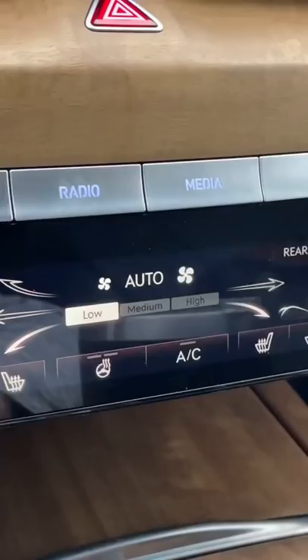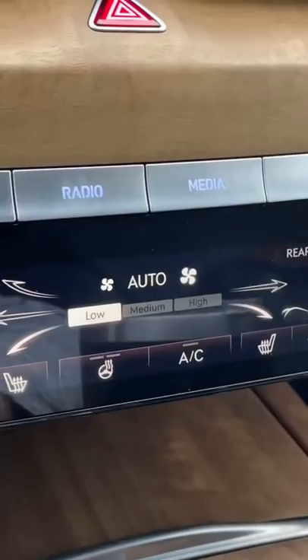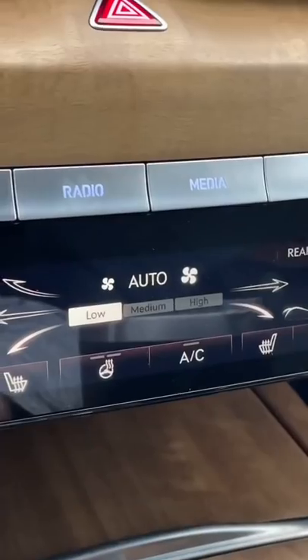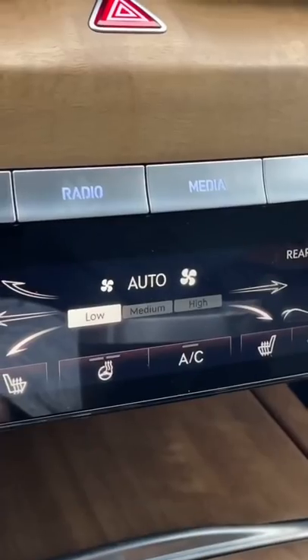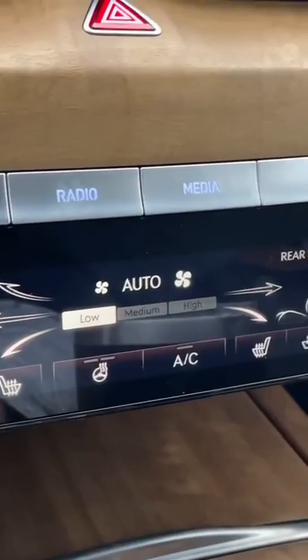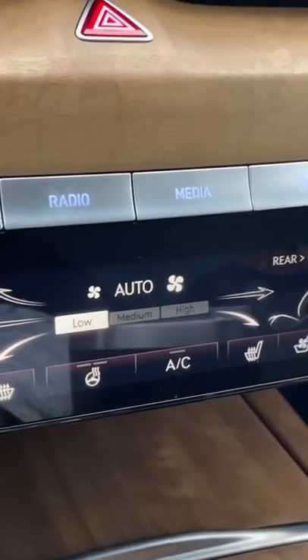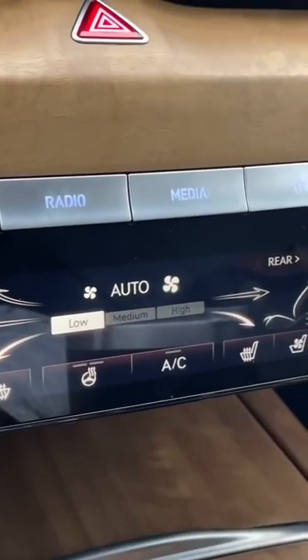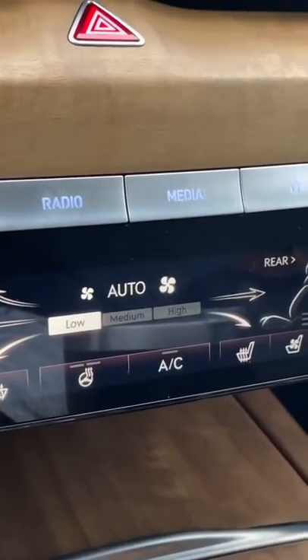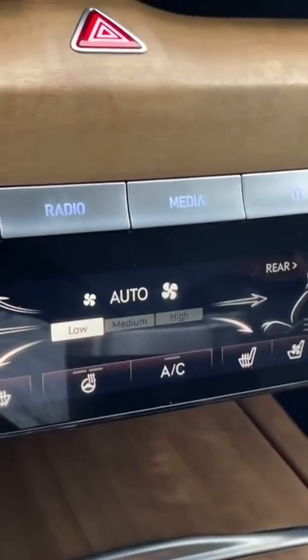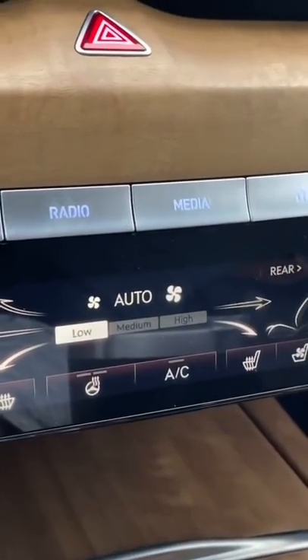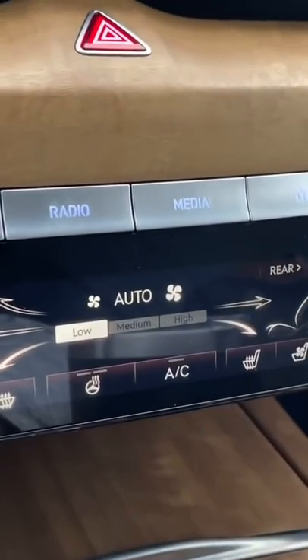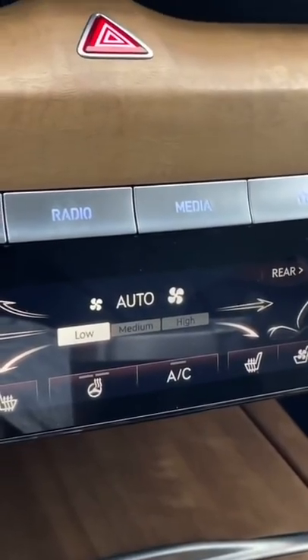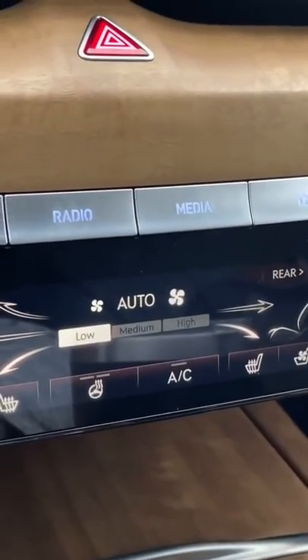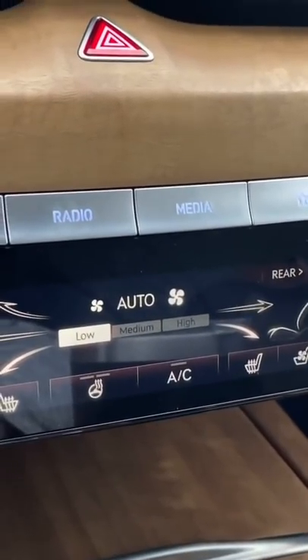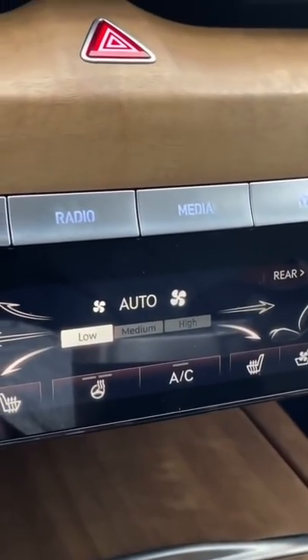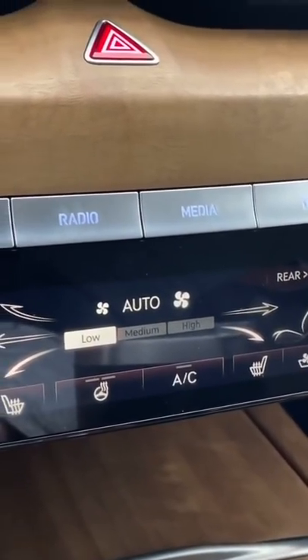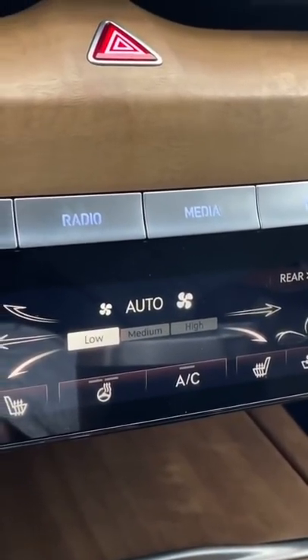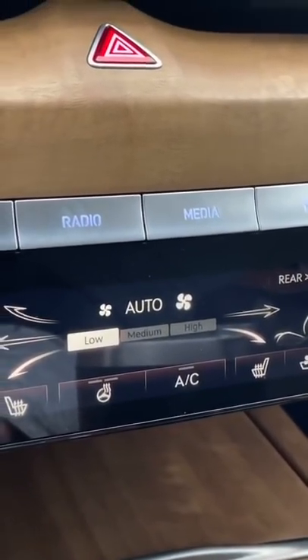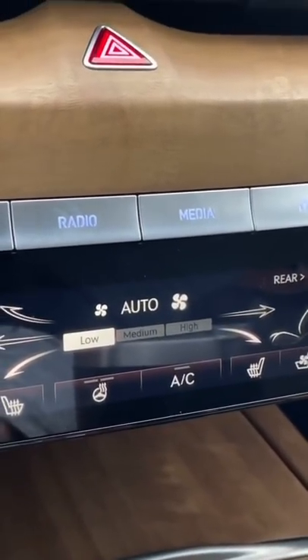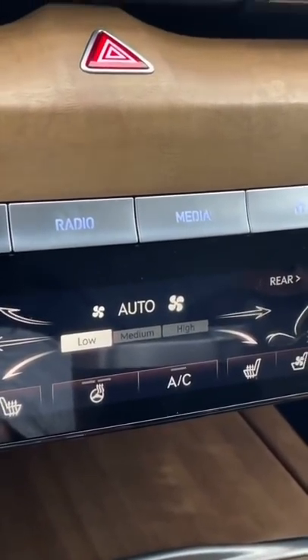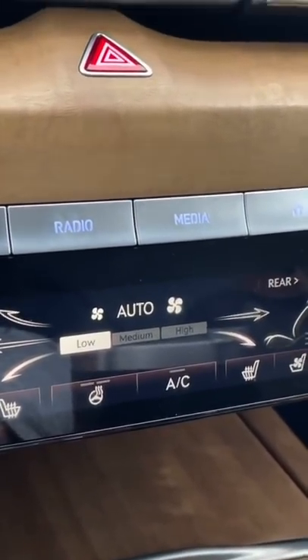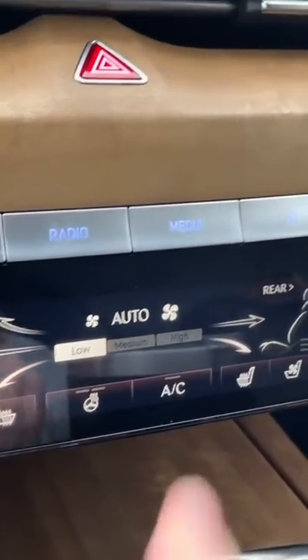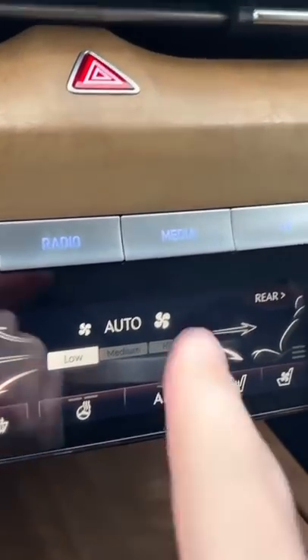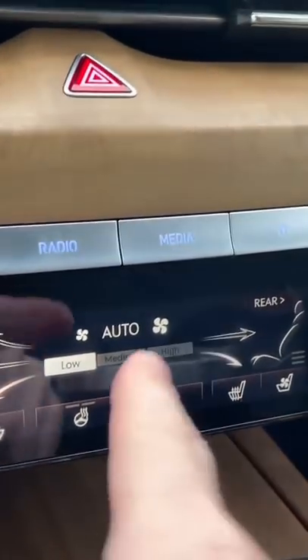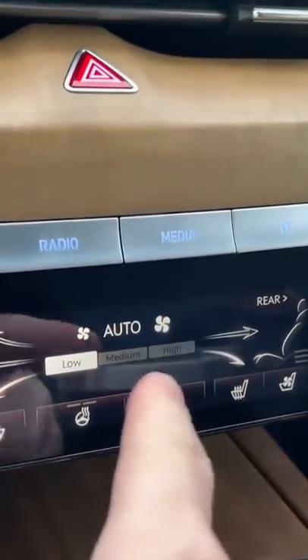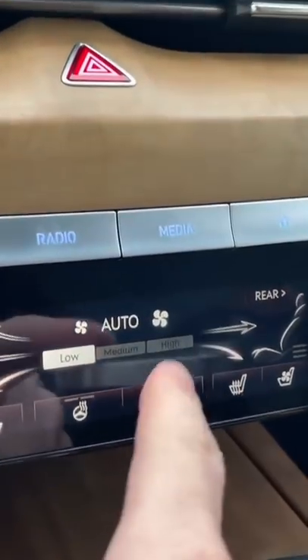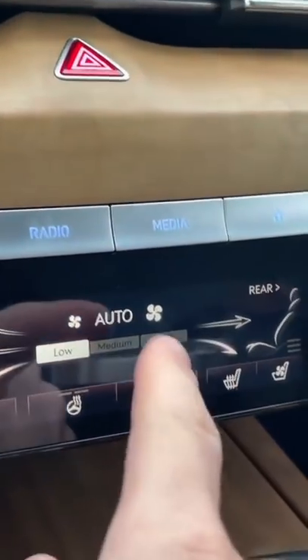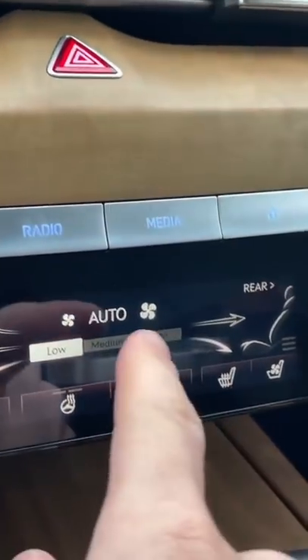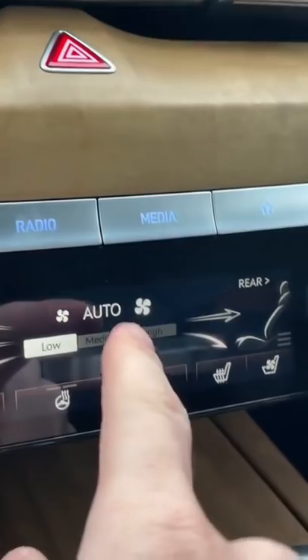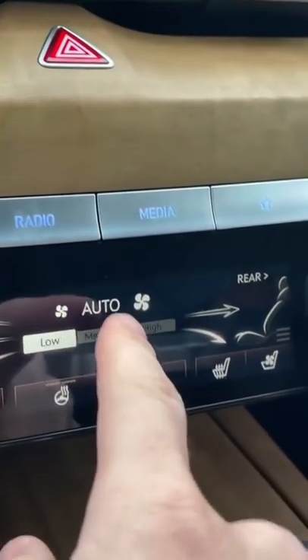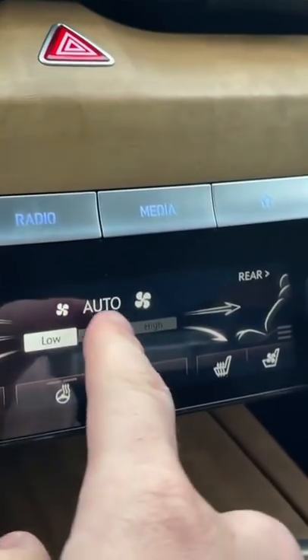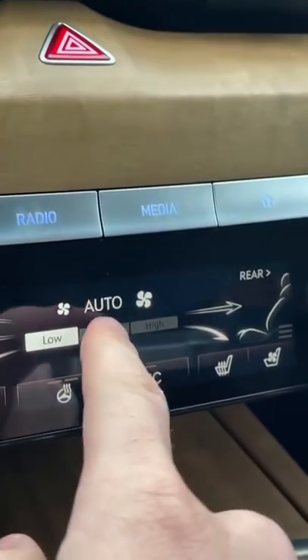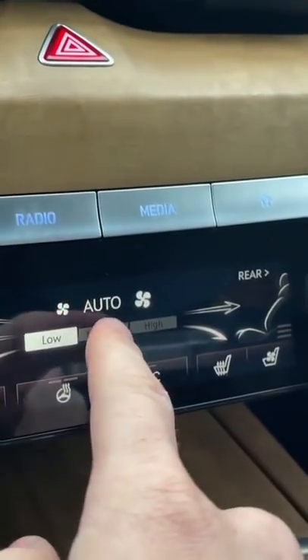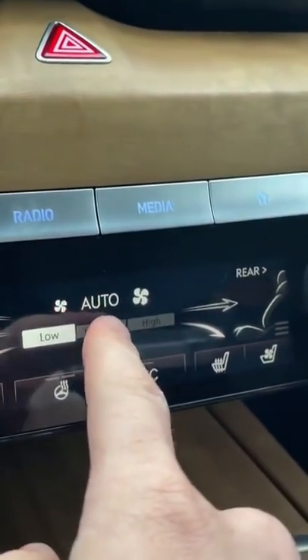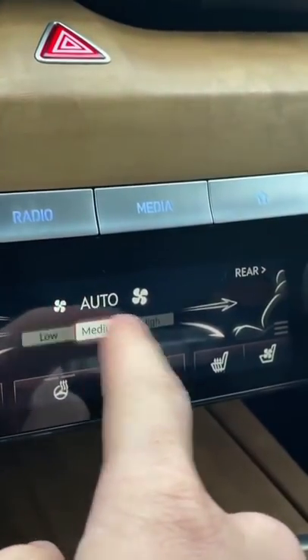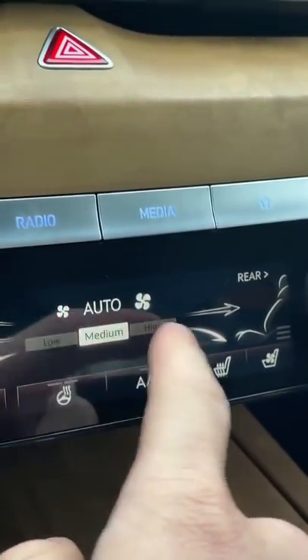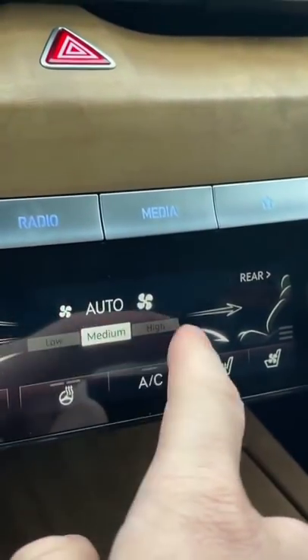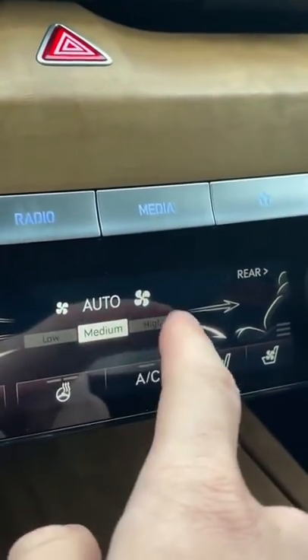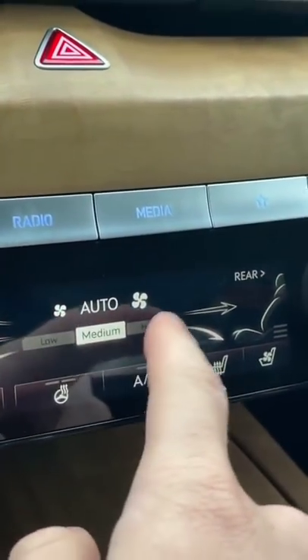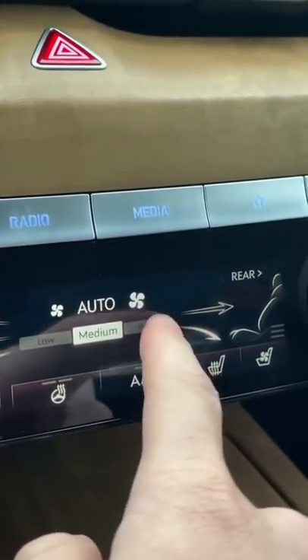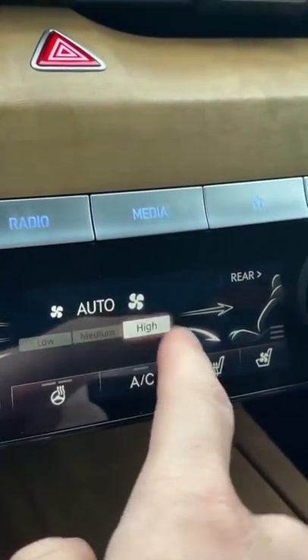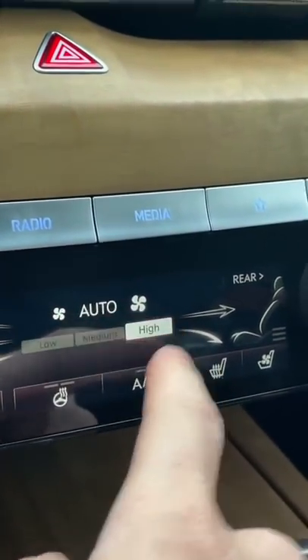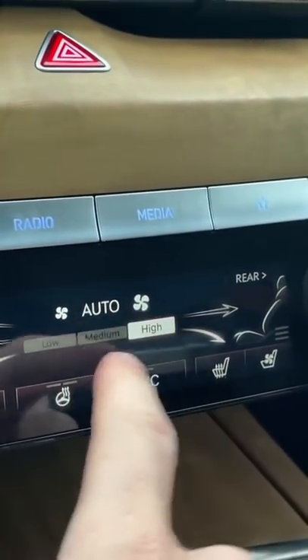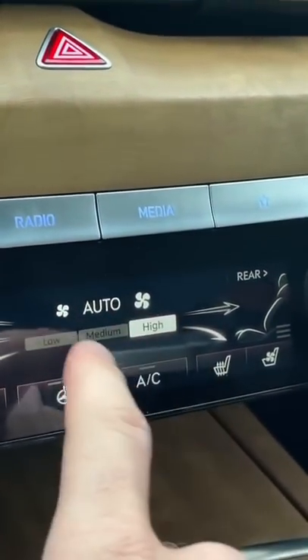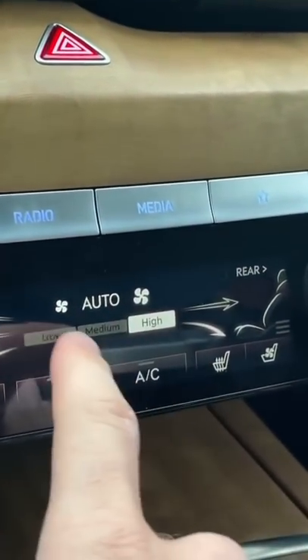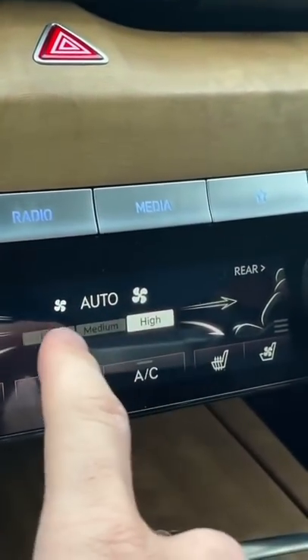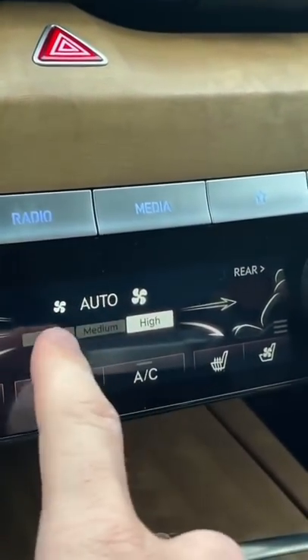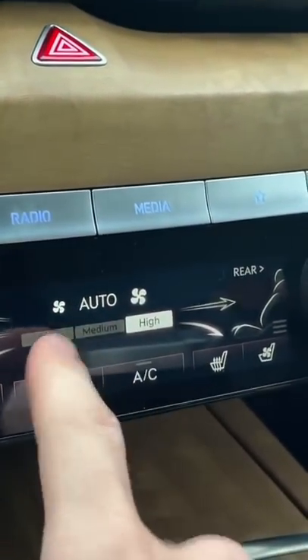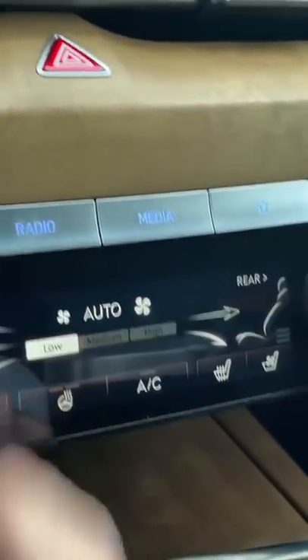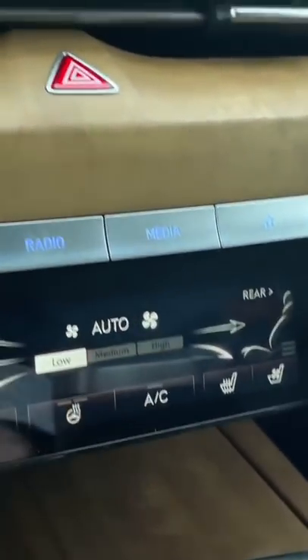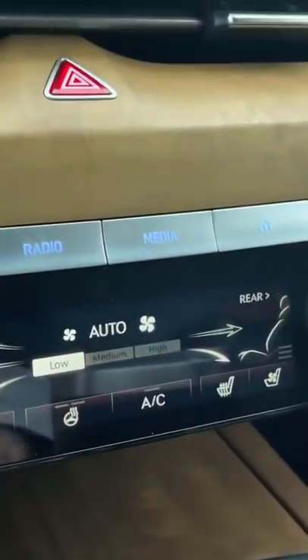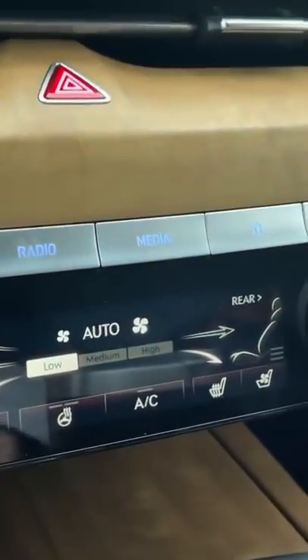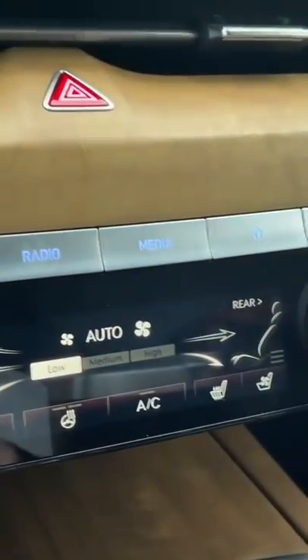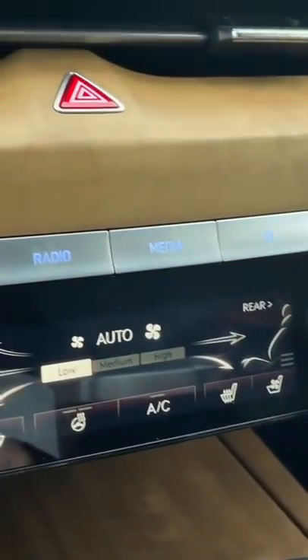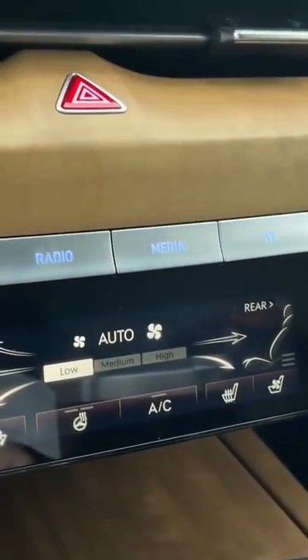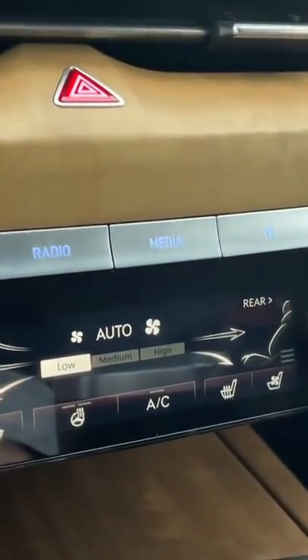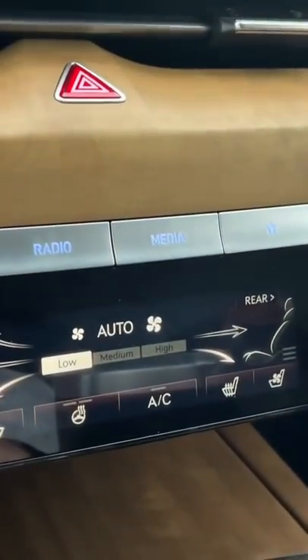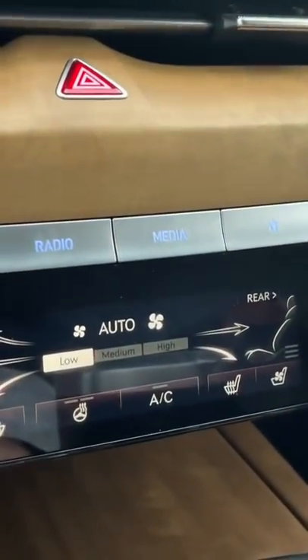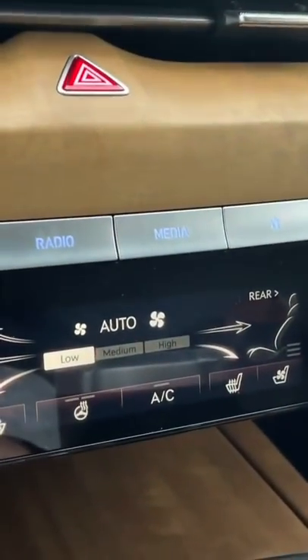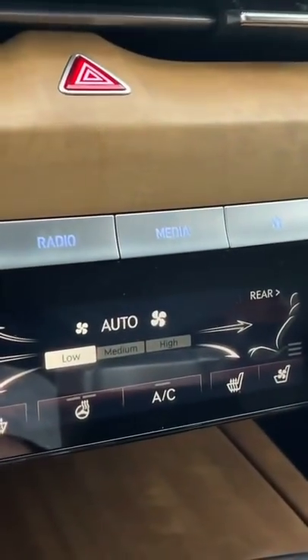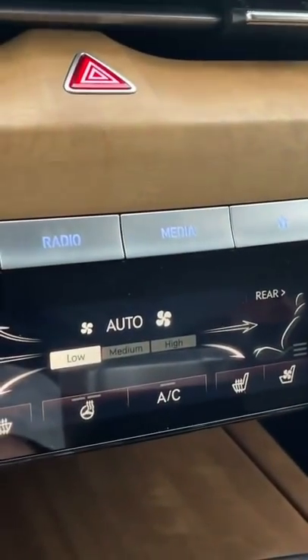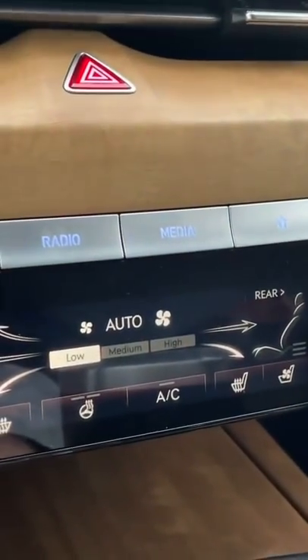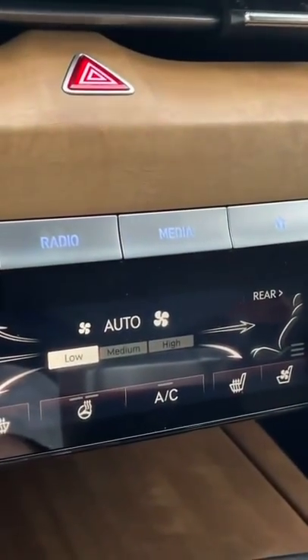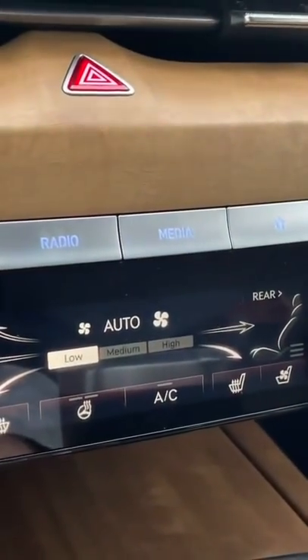You can put the climate control on auto, but then even on auto, it has high, medium, and low settings for the fan speed.